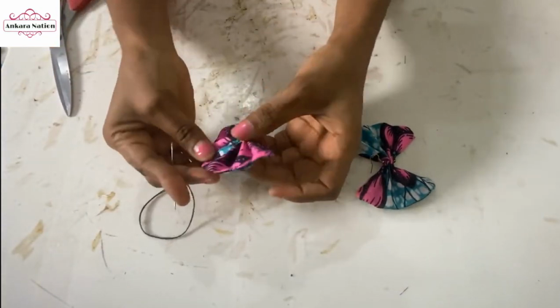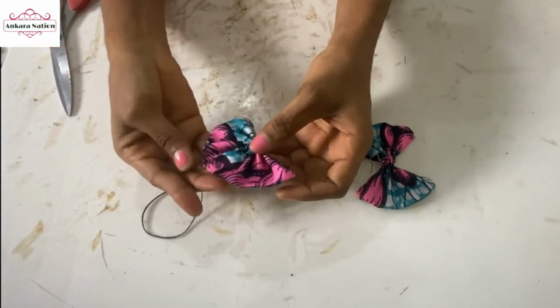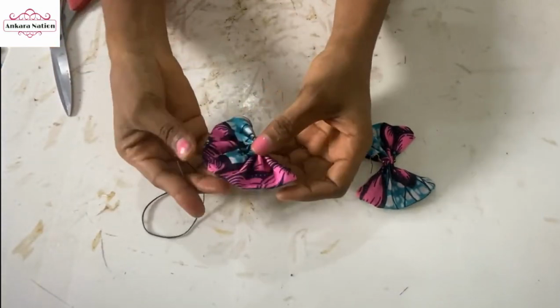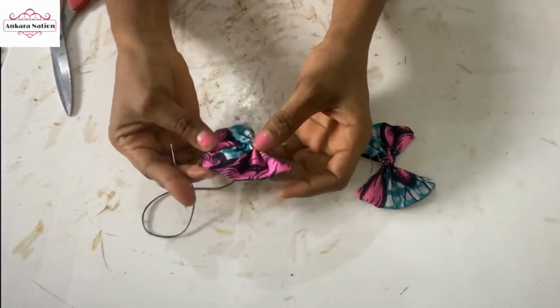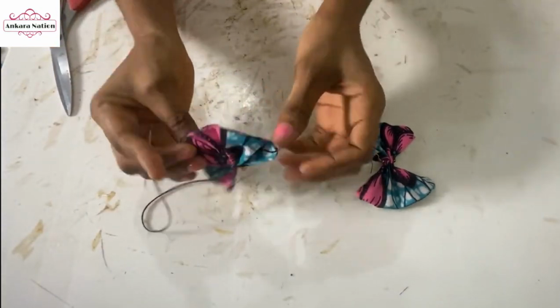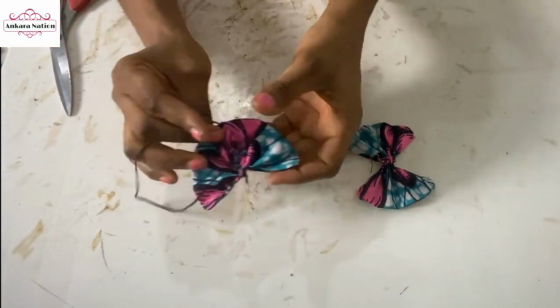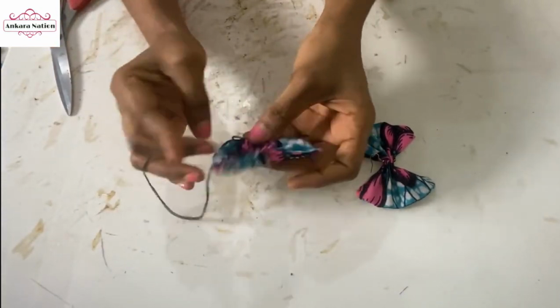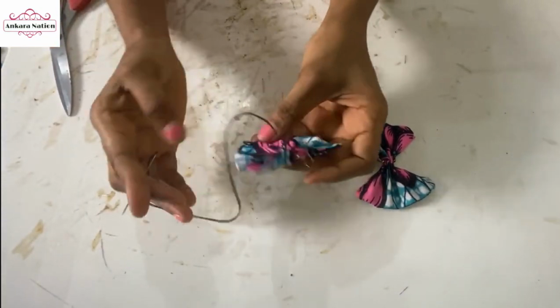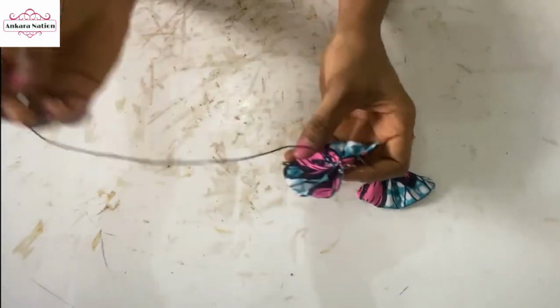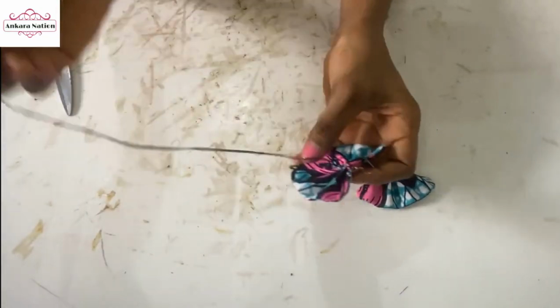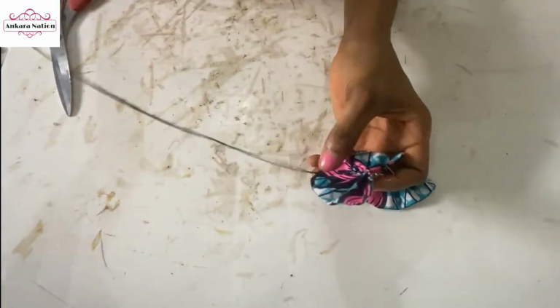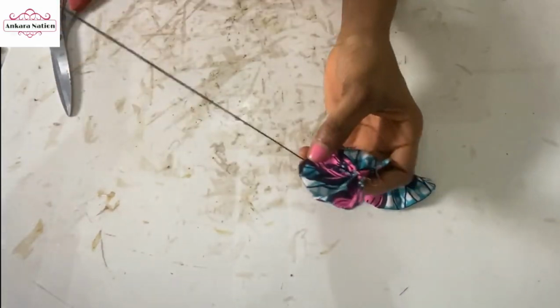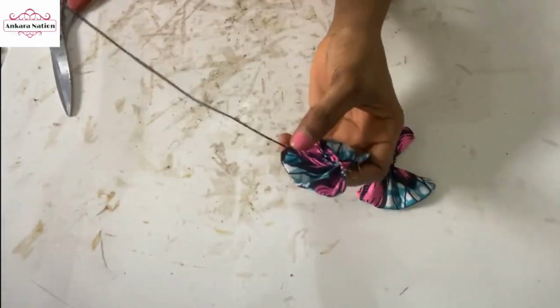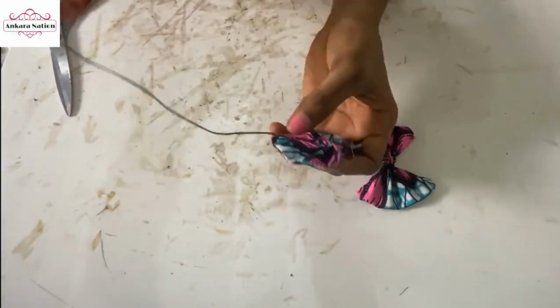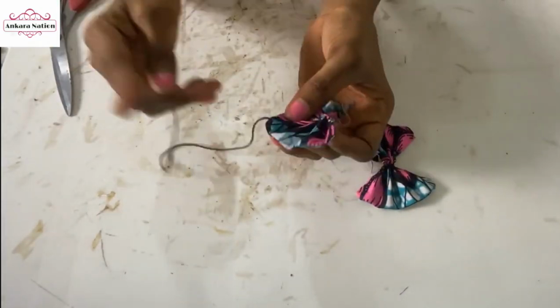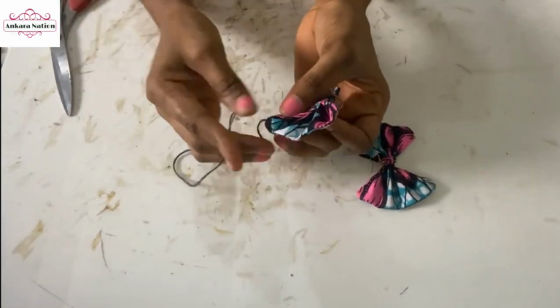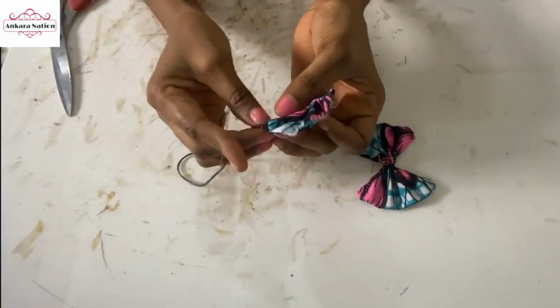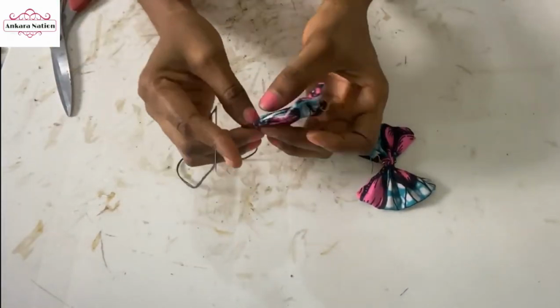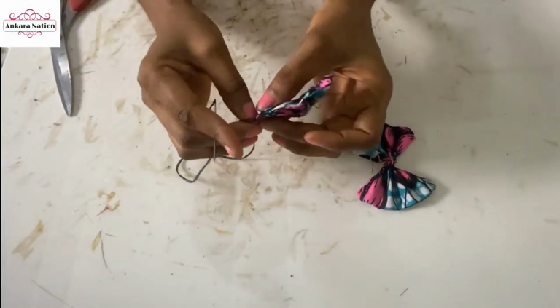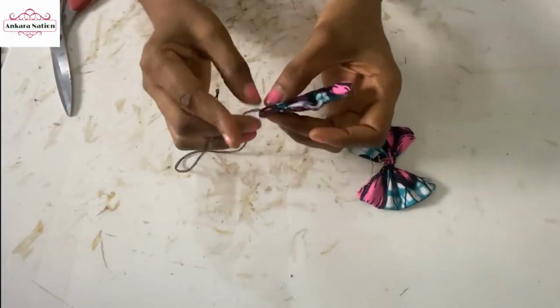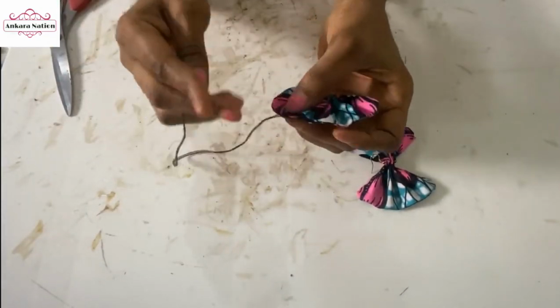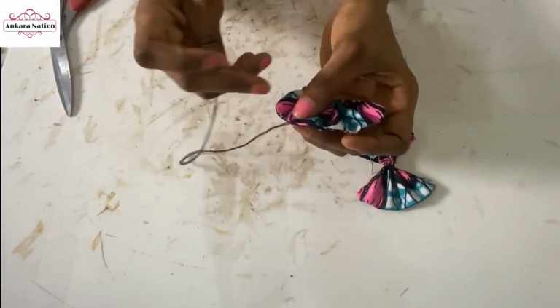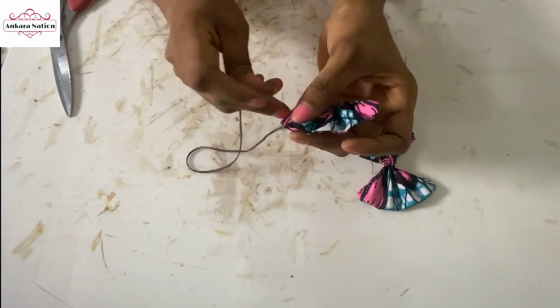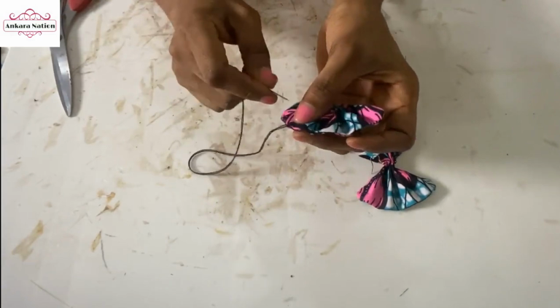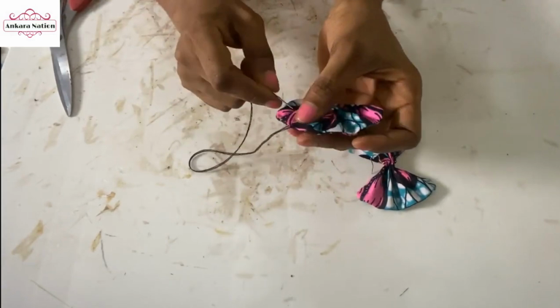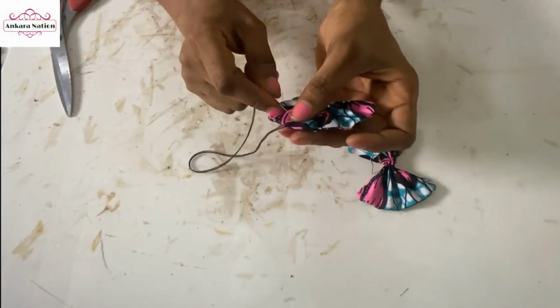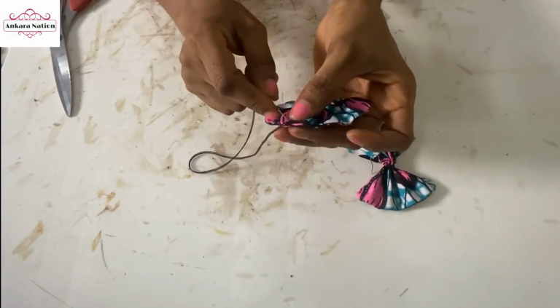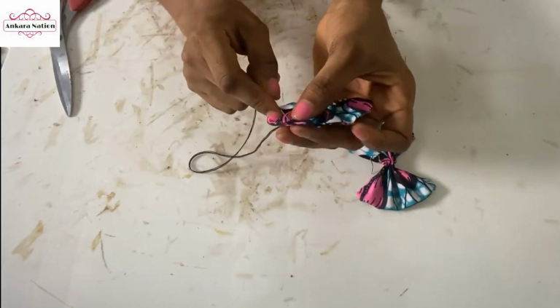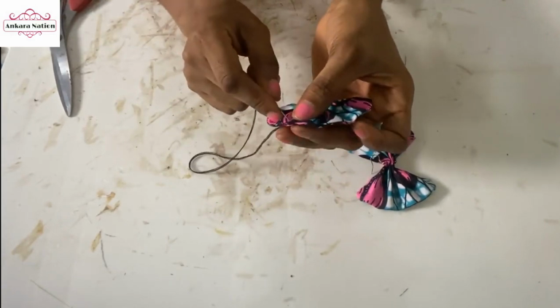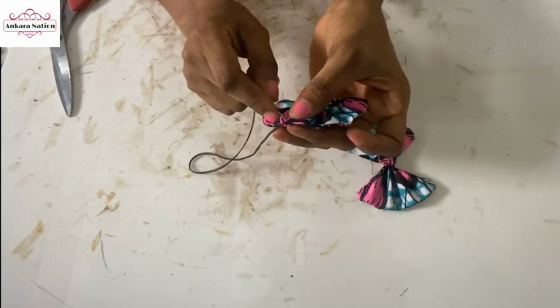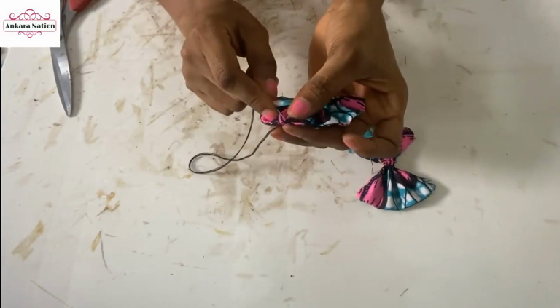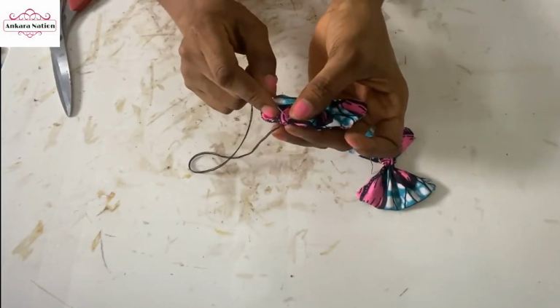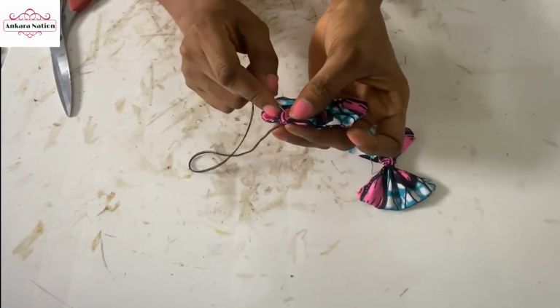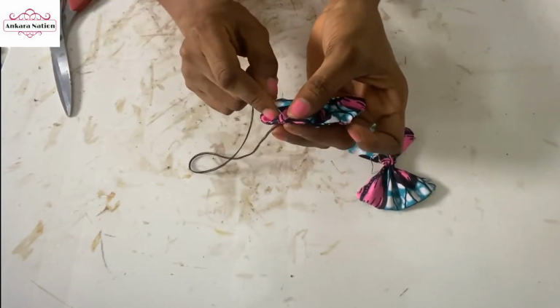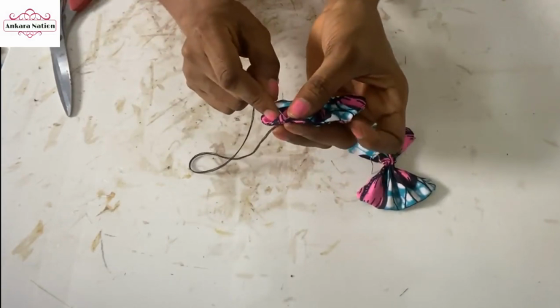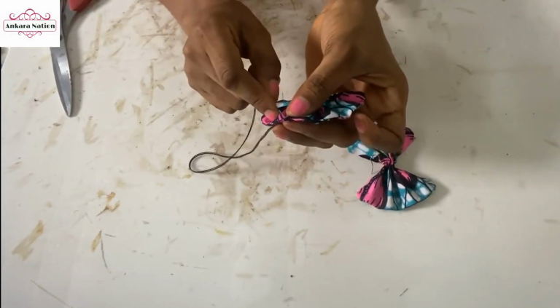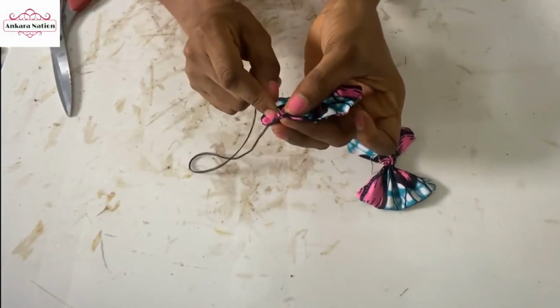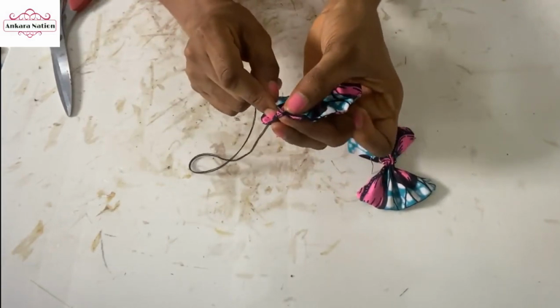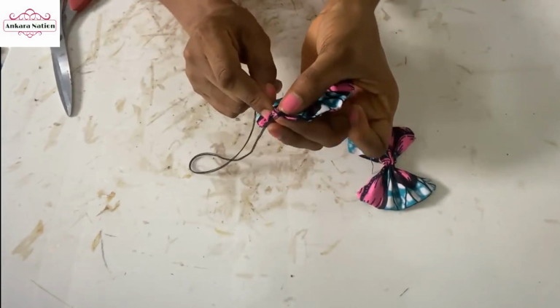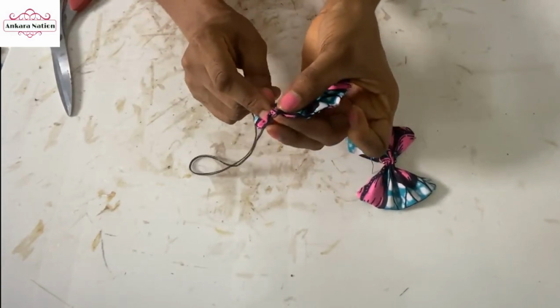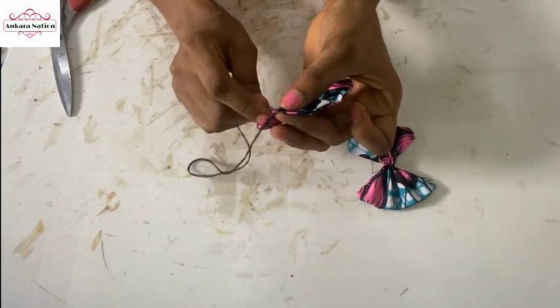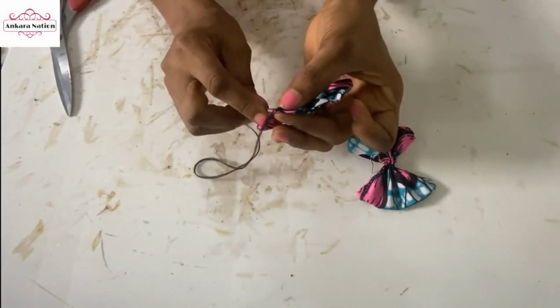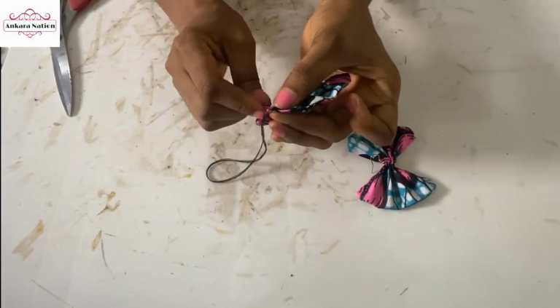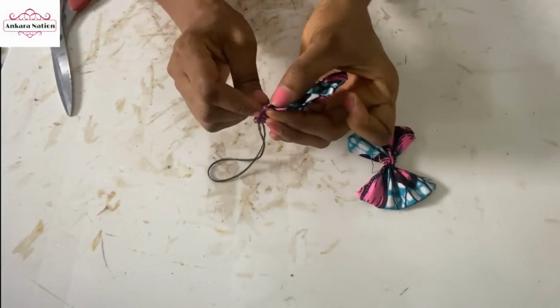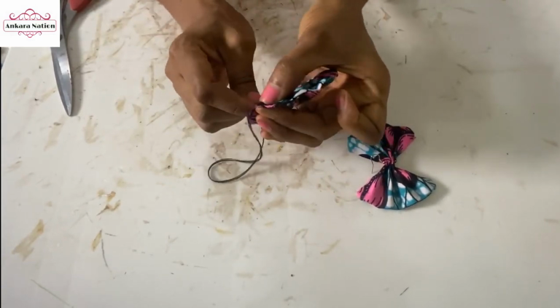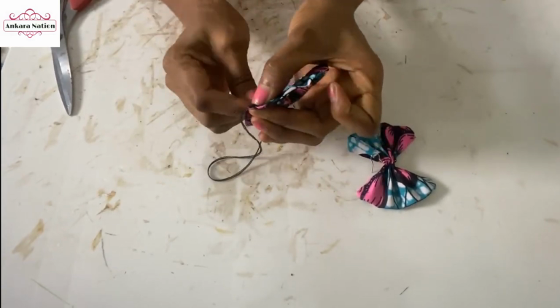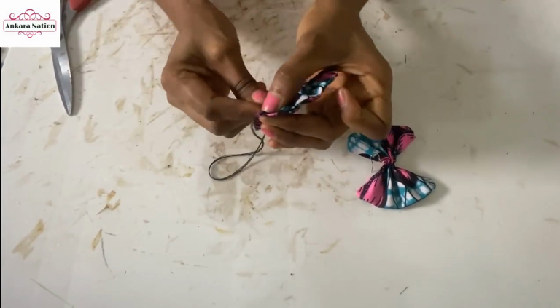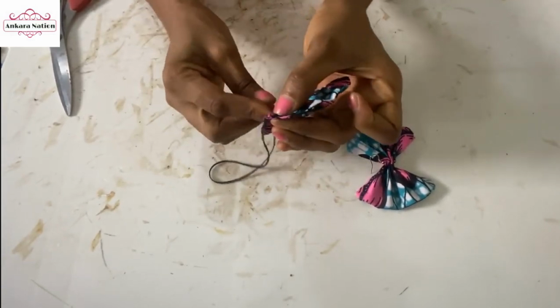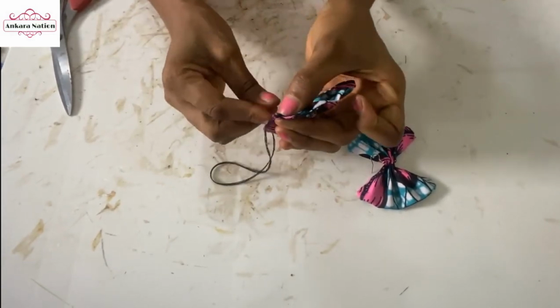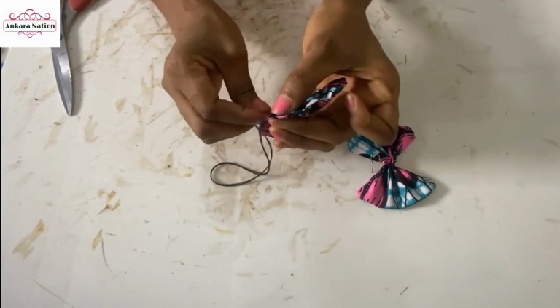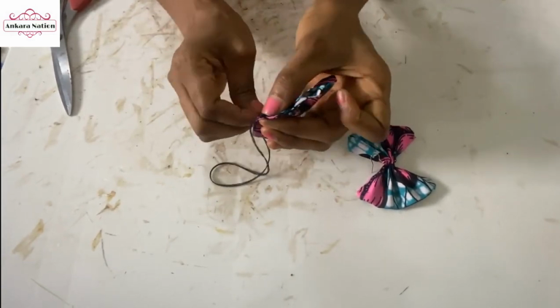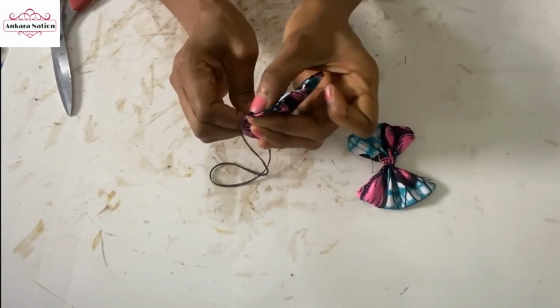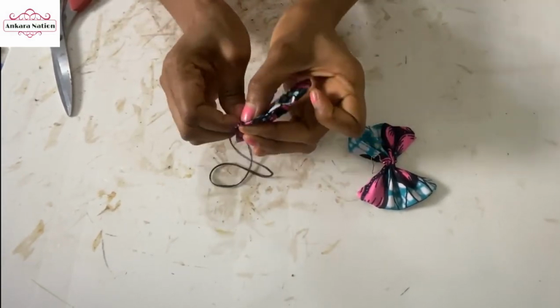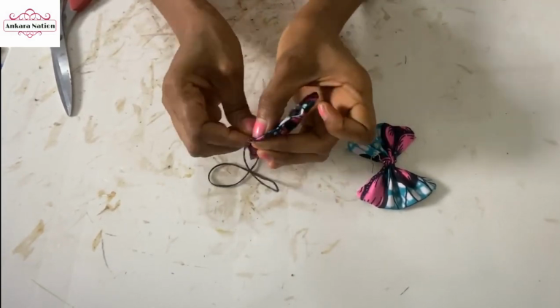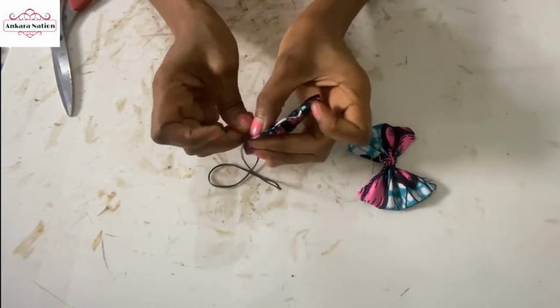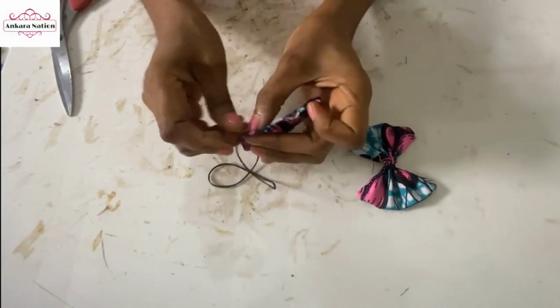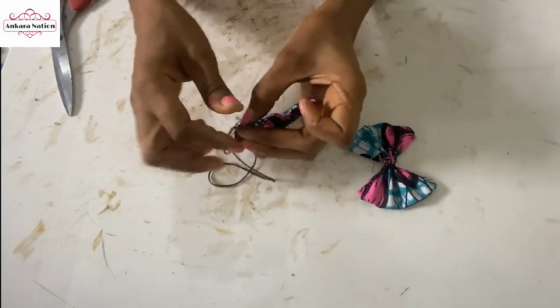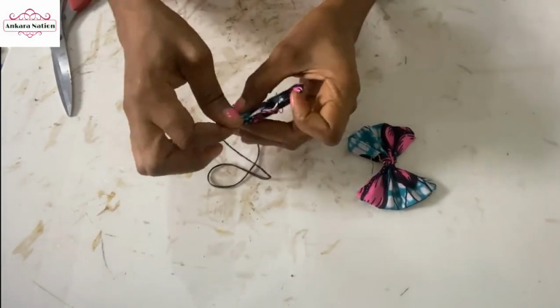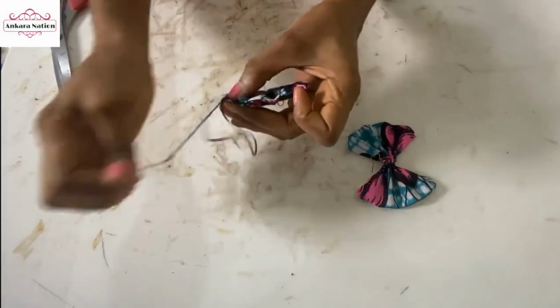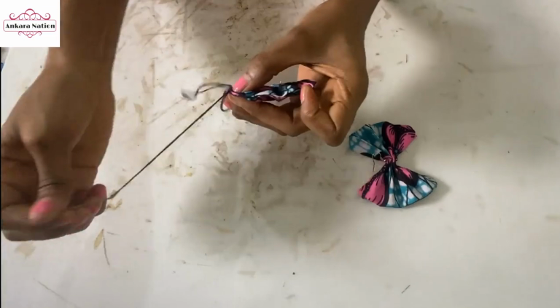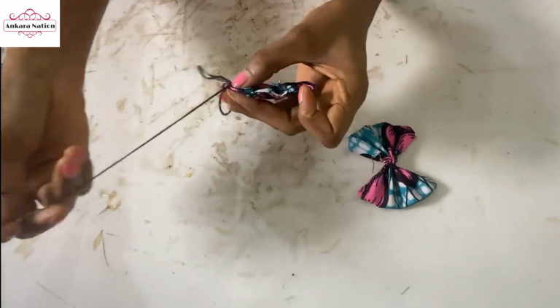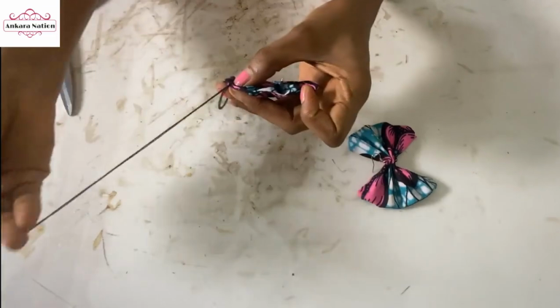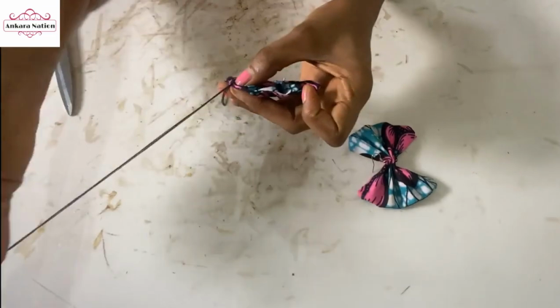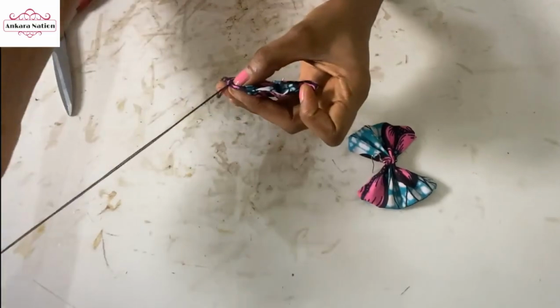When that is done, you tie your thread down and cut it off.